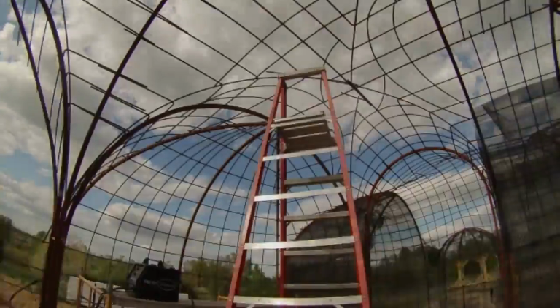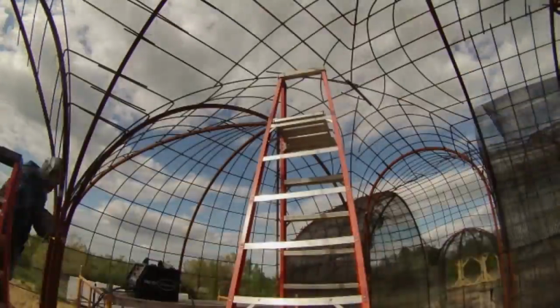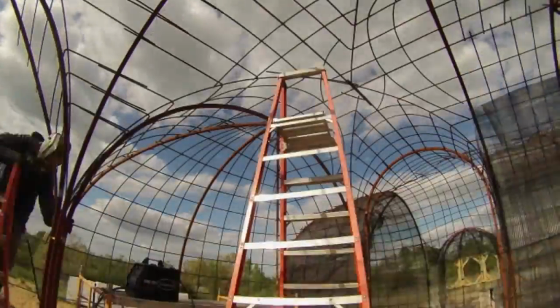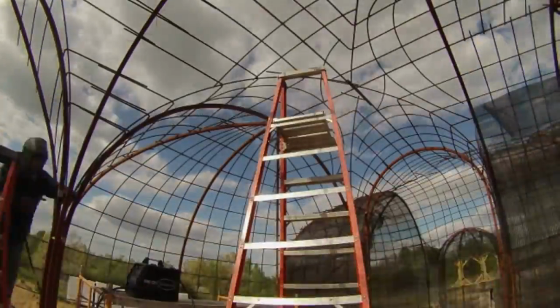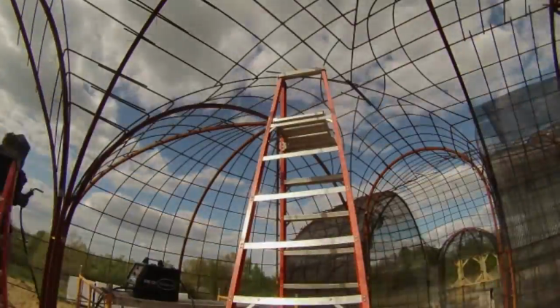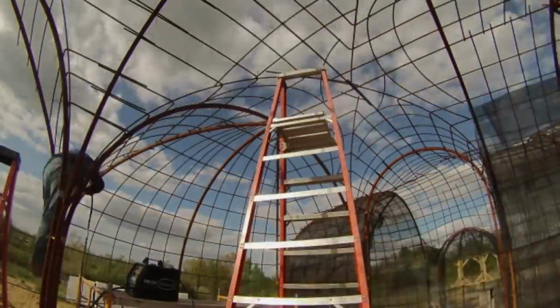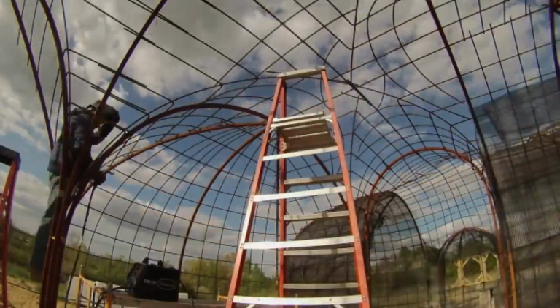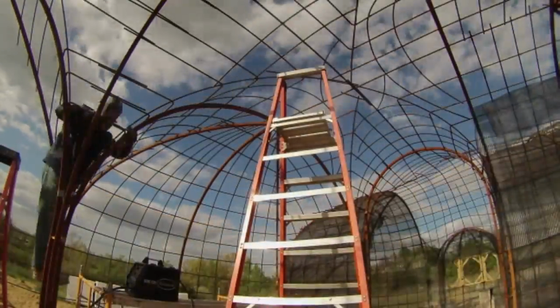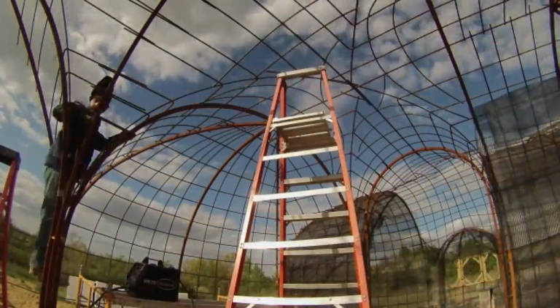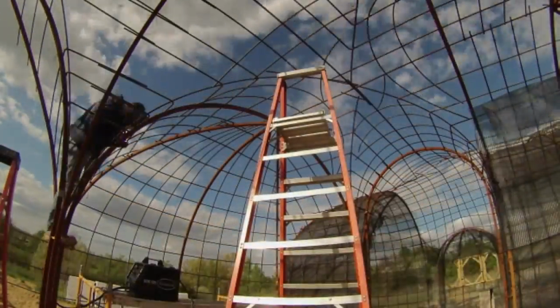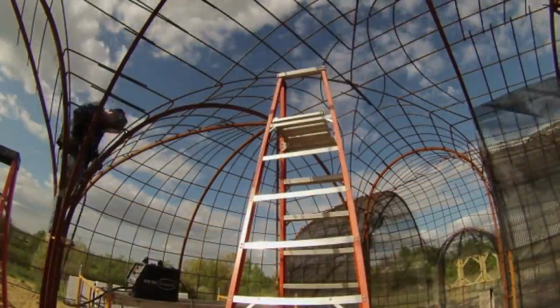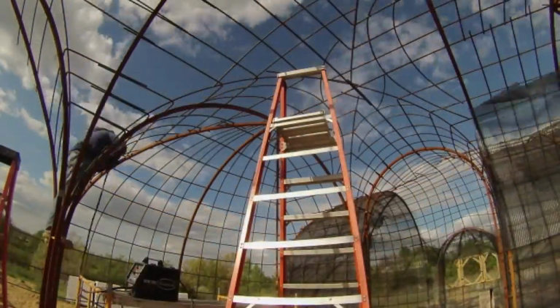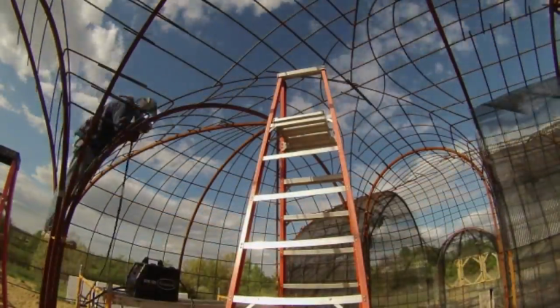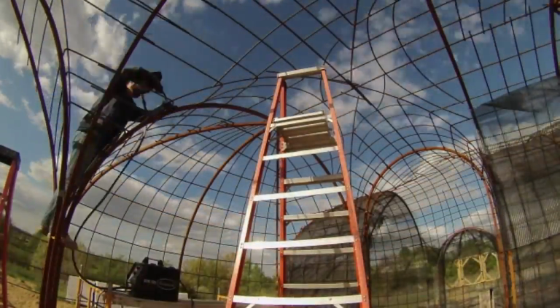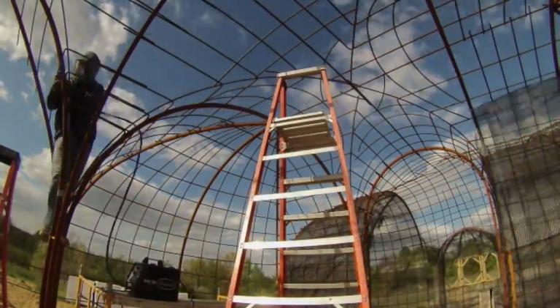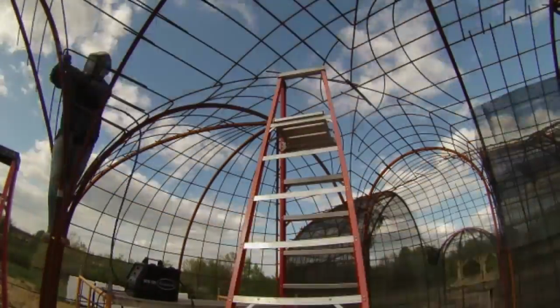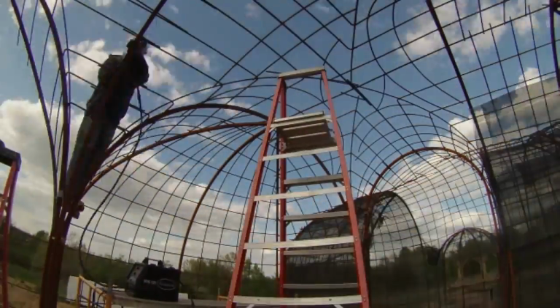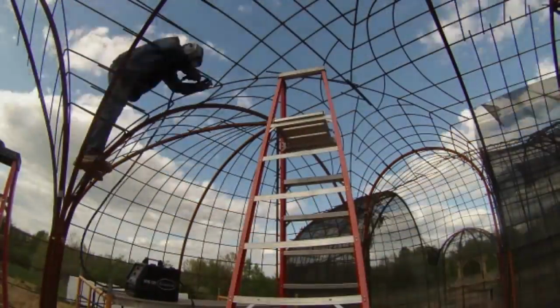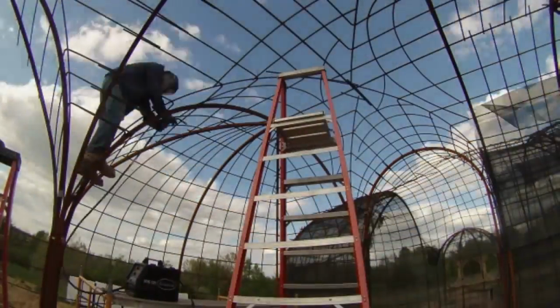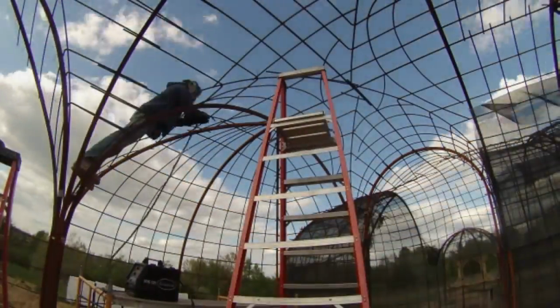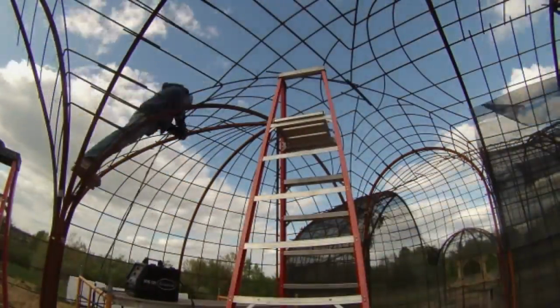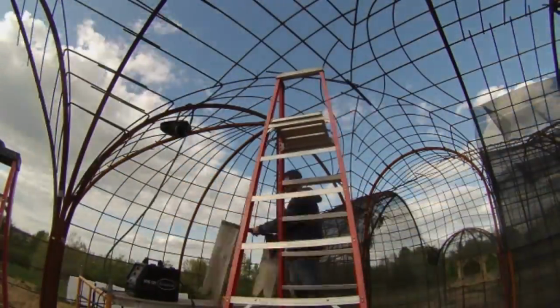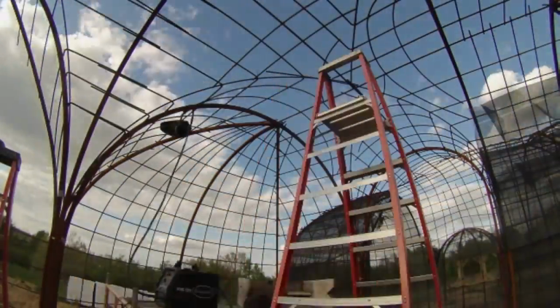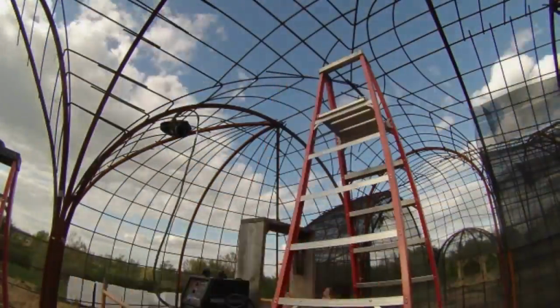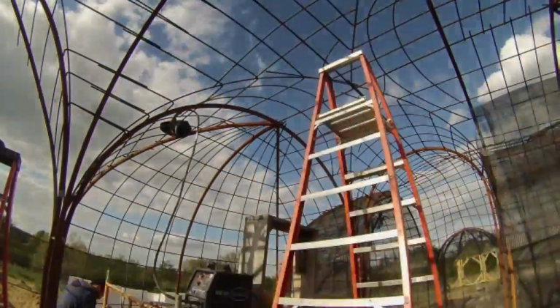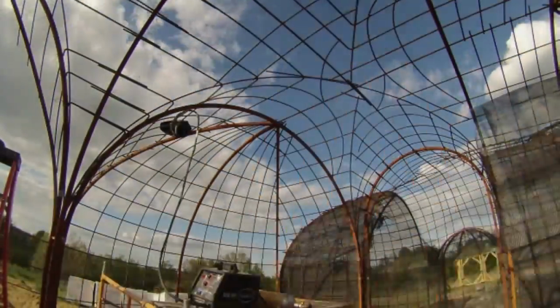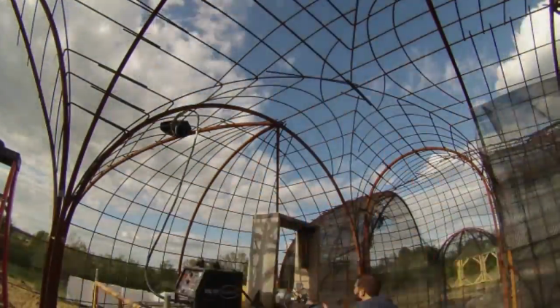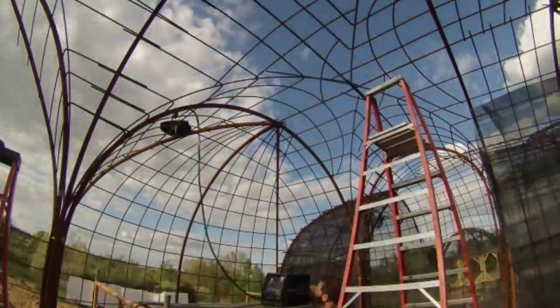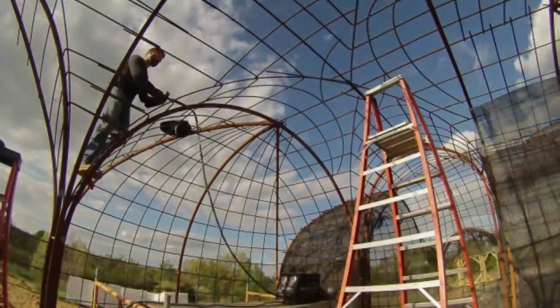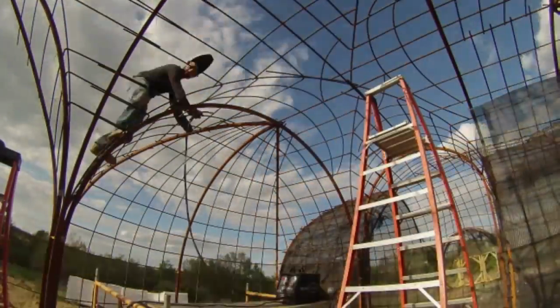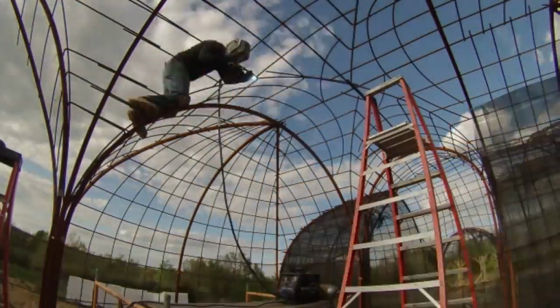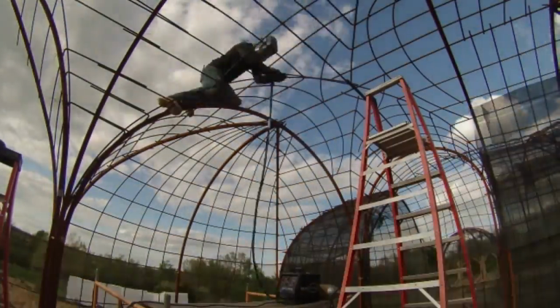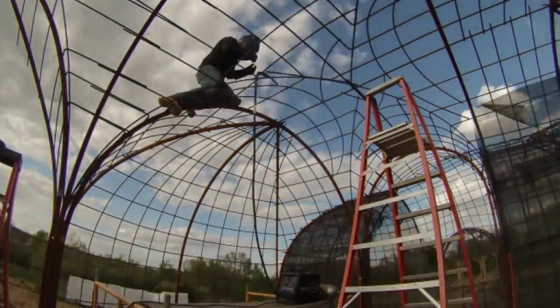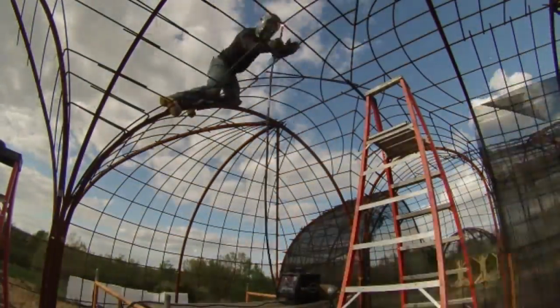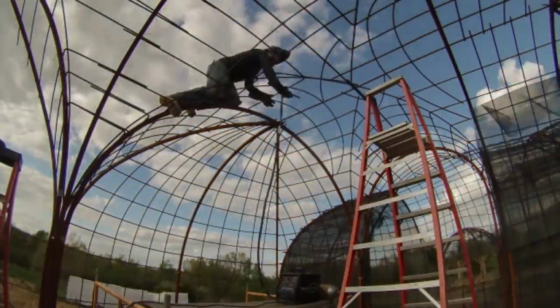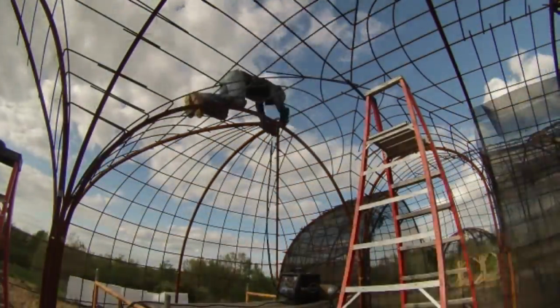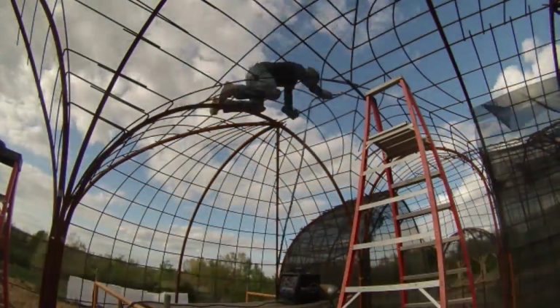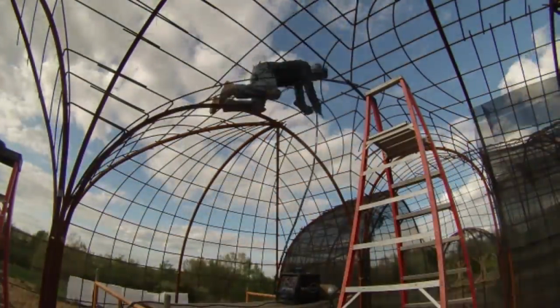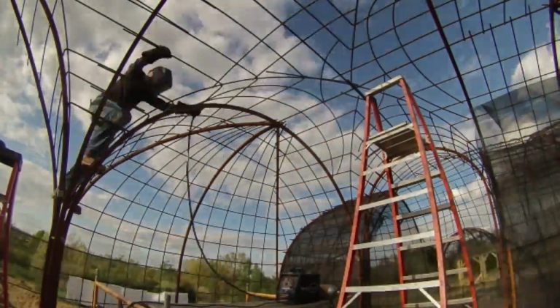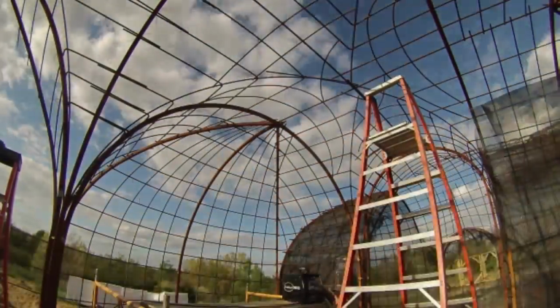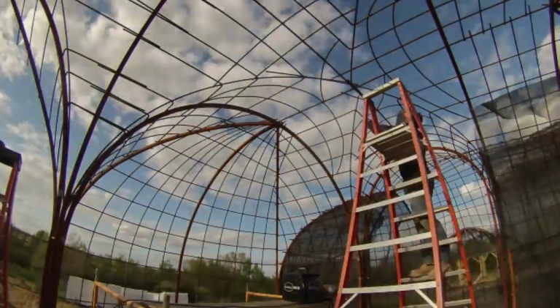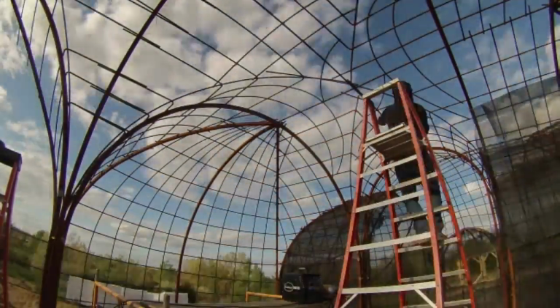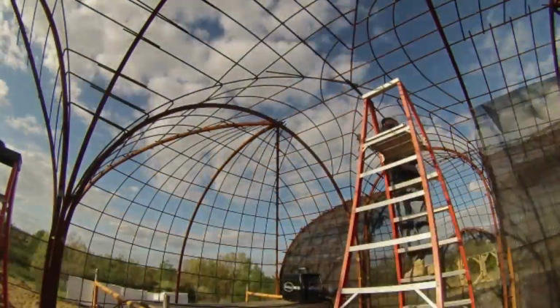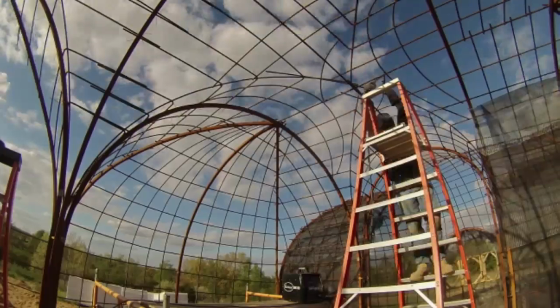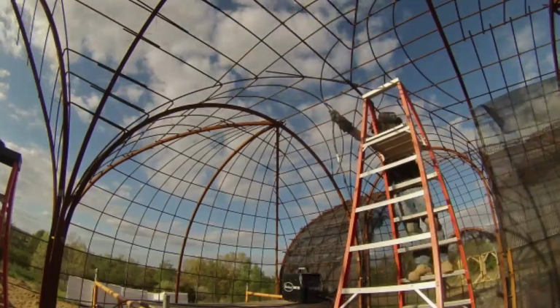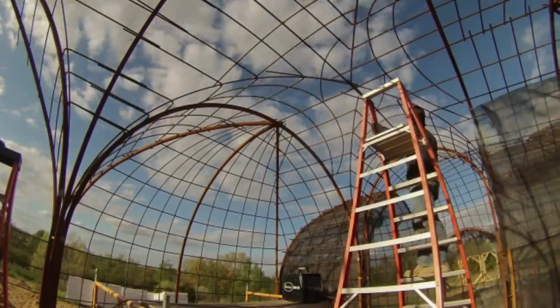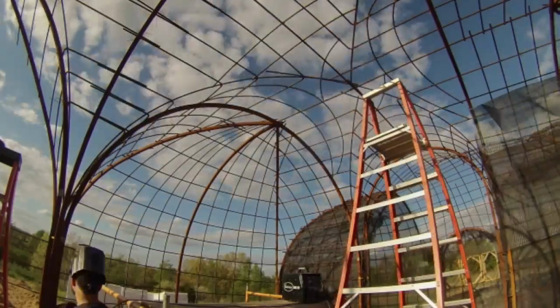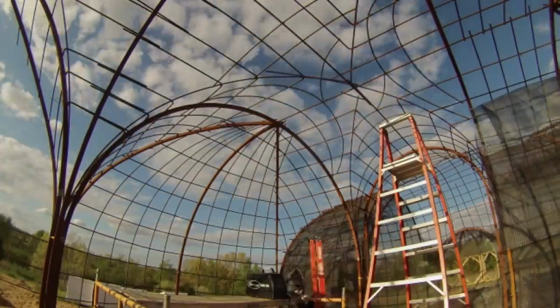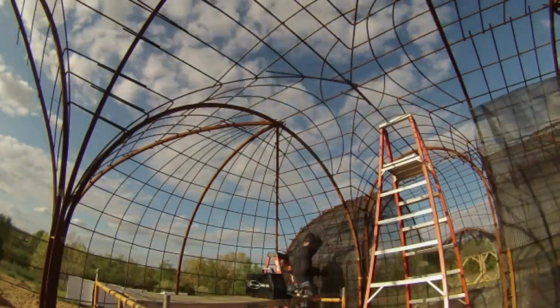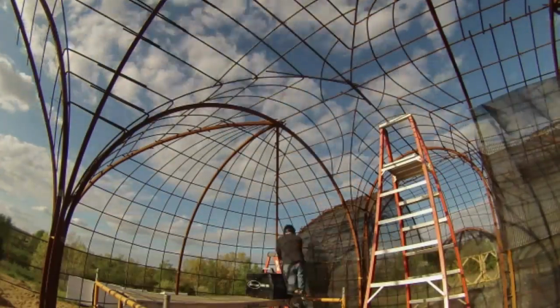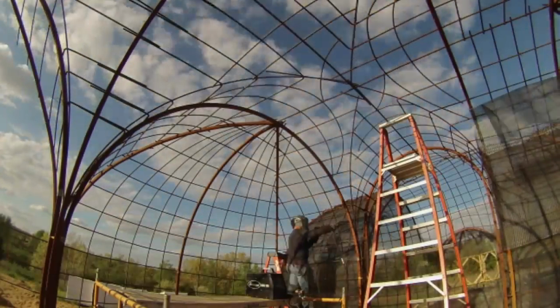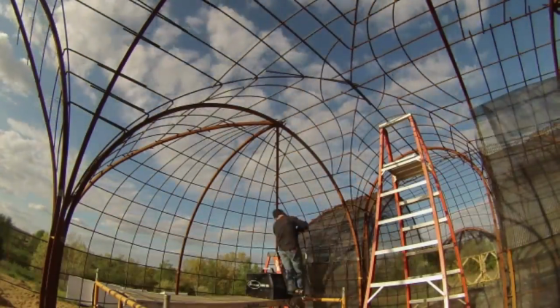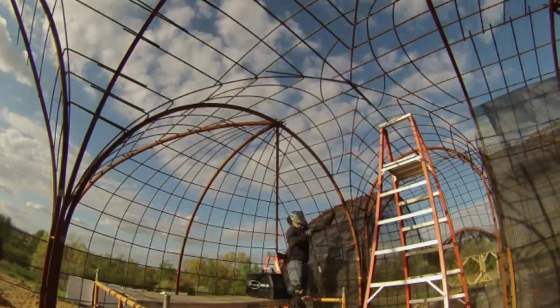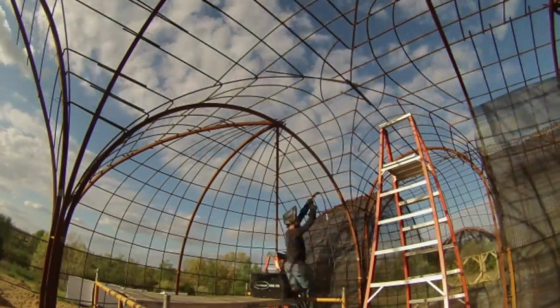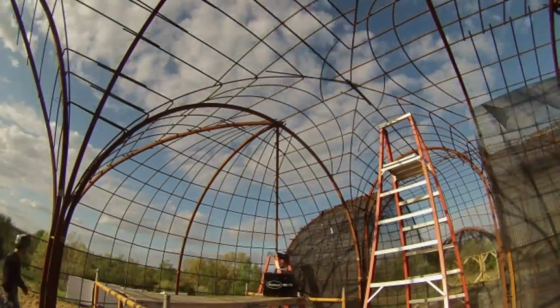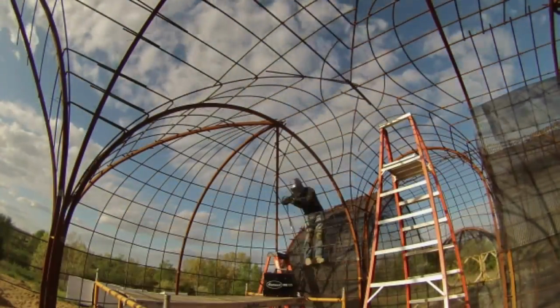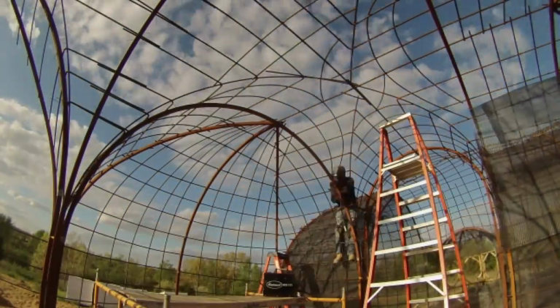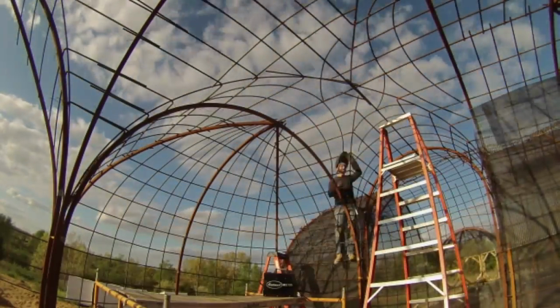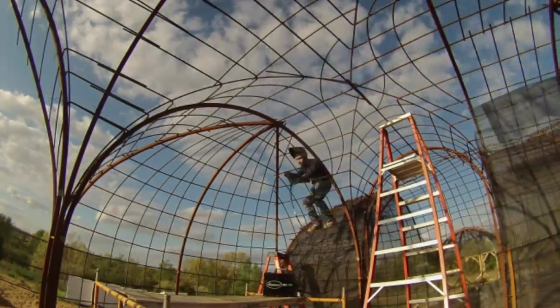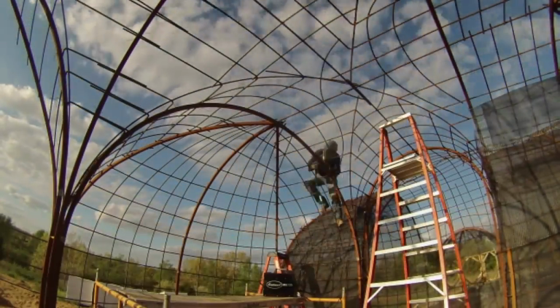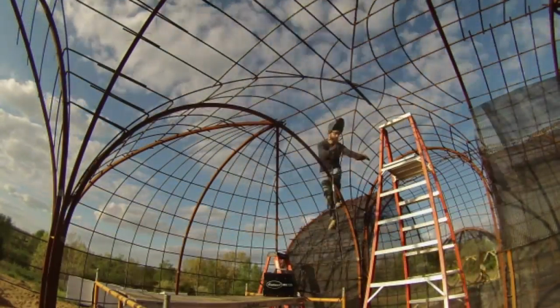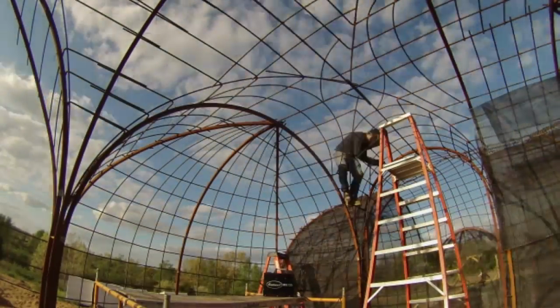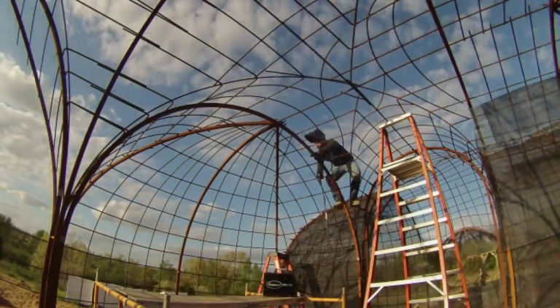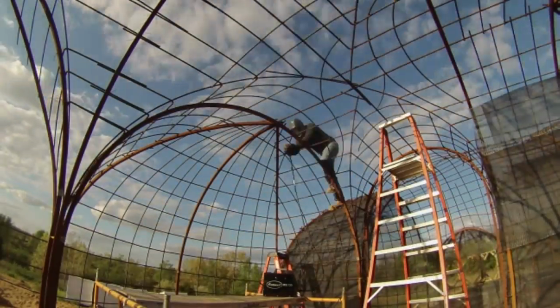Another day of welding. Mostly they're just spot welds between the rebar, but sometimes I'll do a little more substantial weld where the rebar crosses the tube steel.